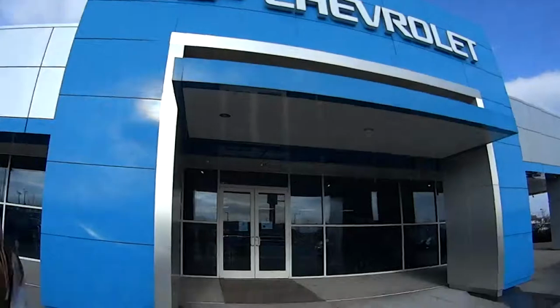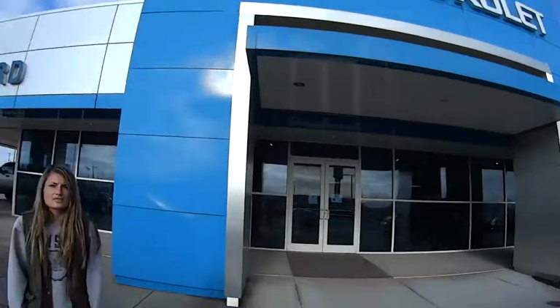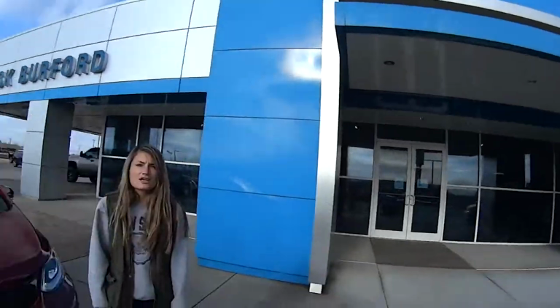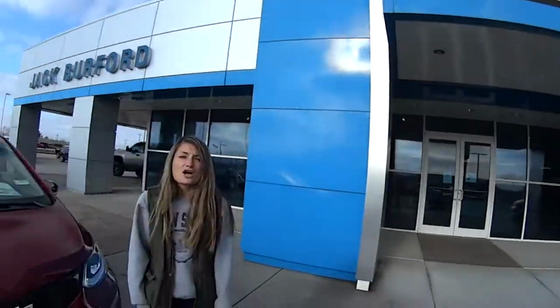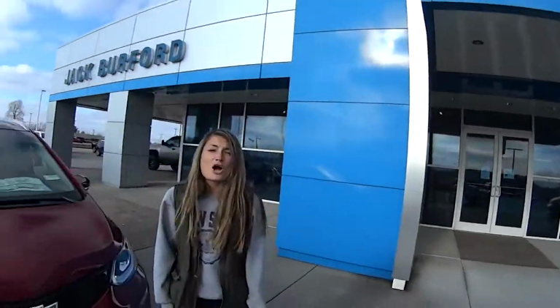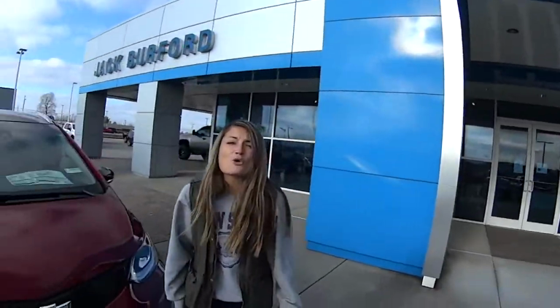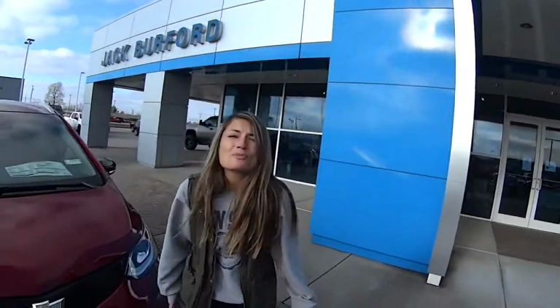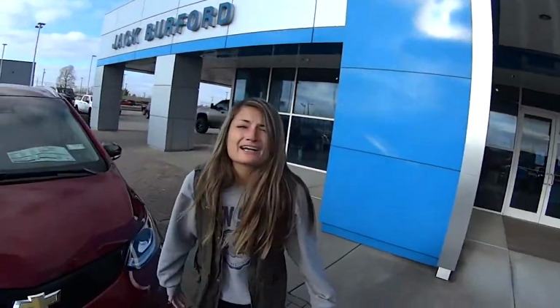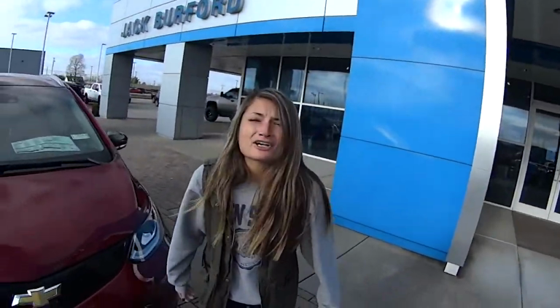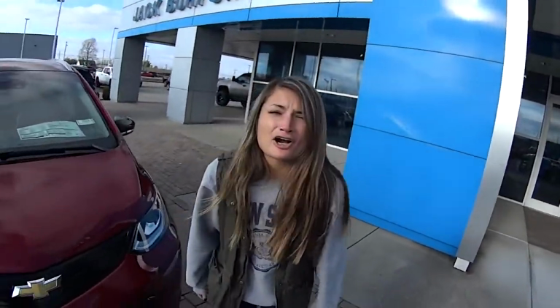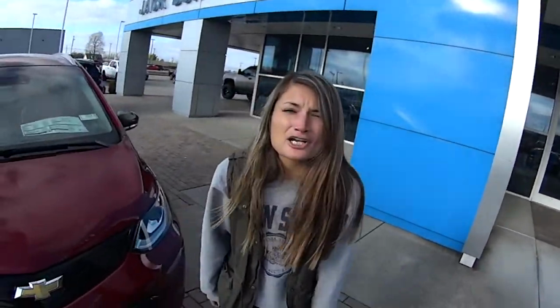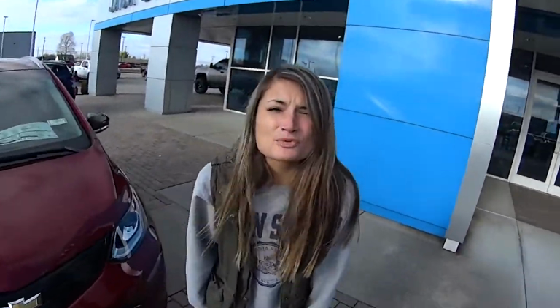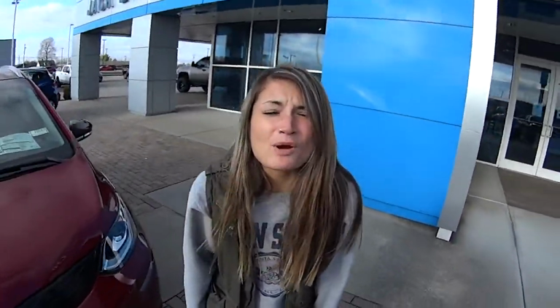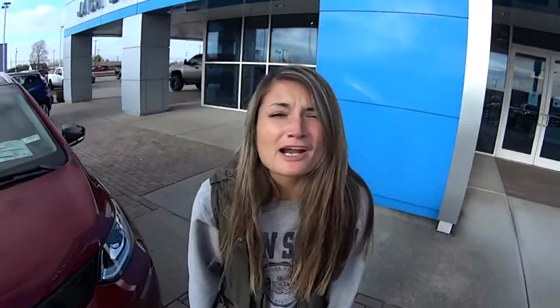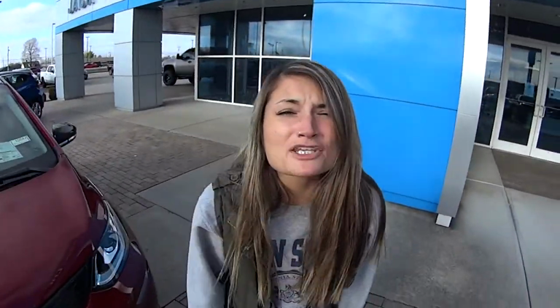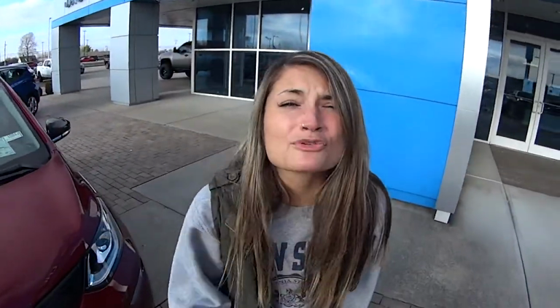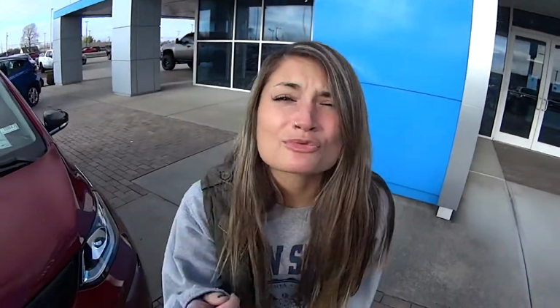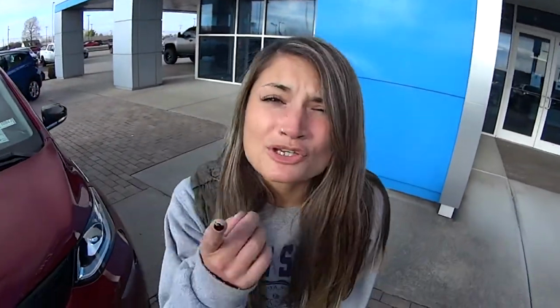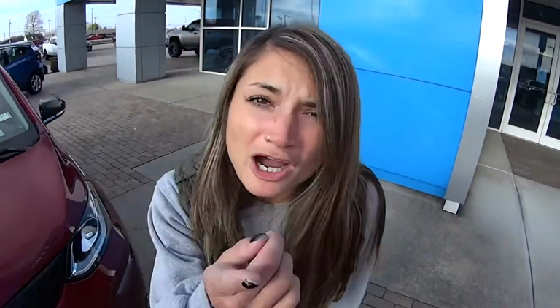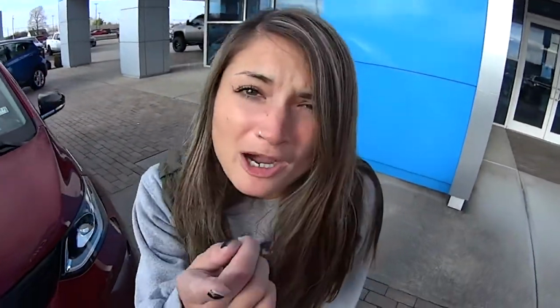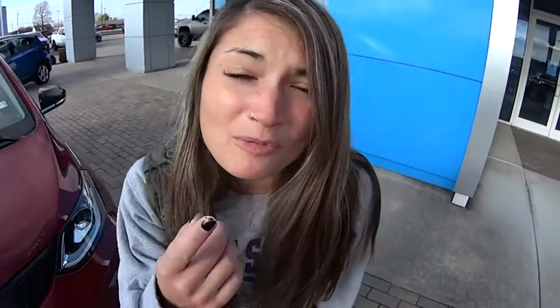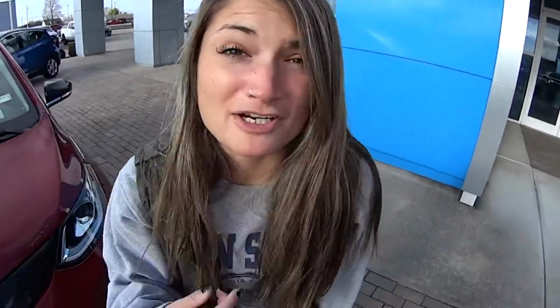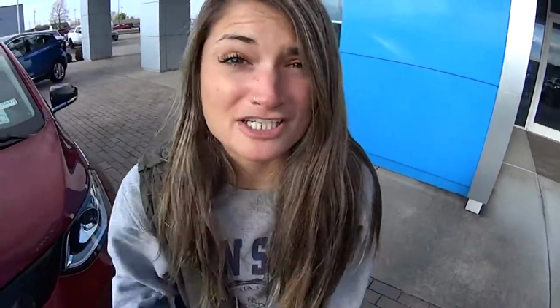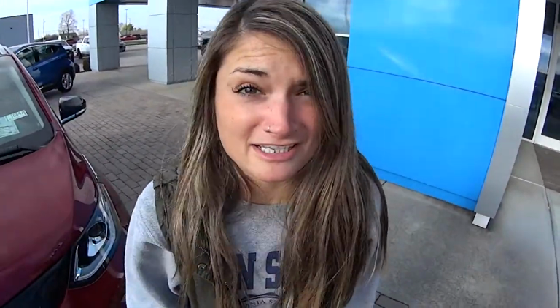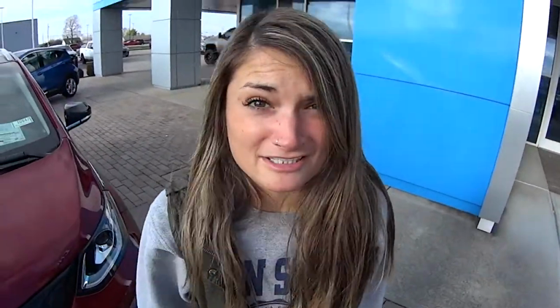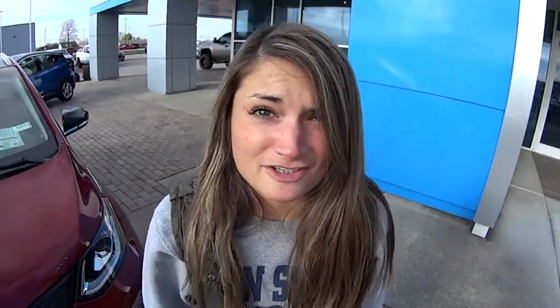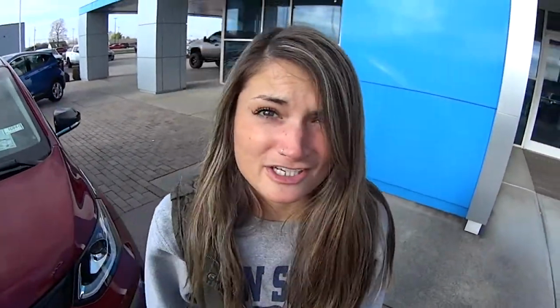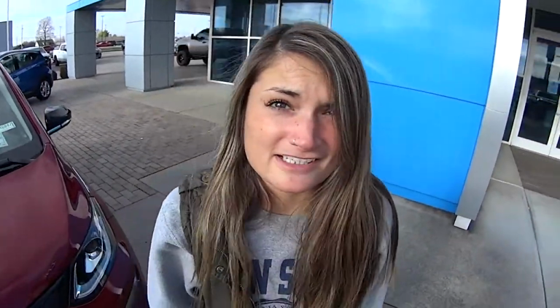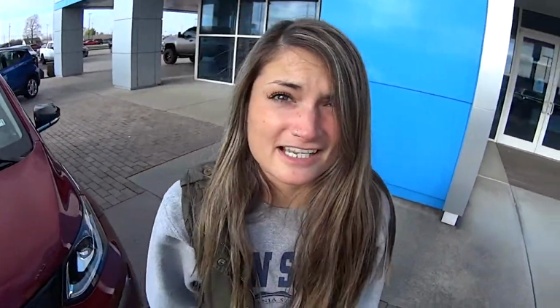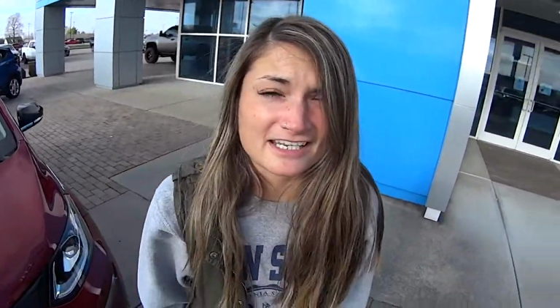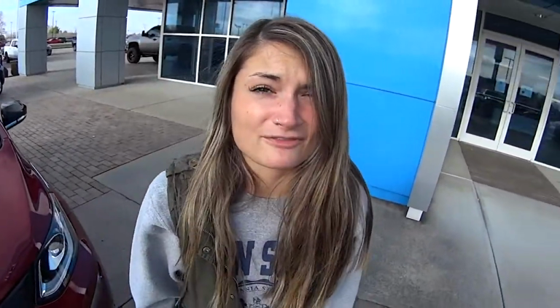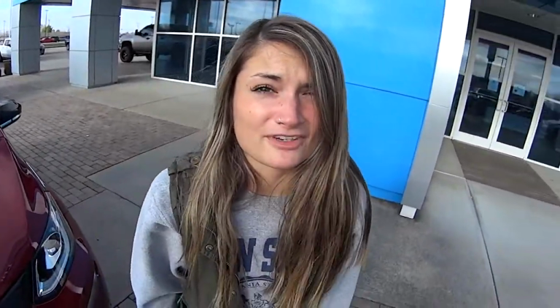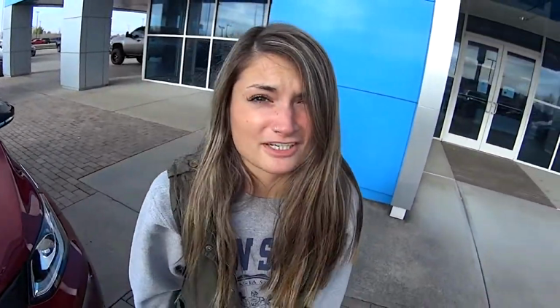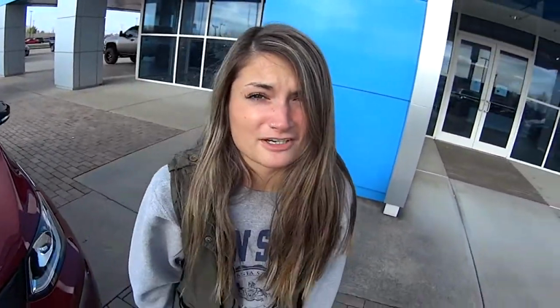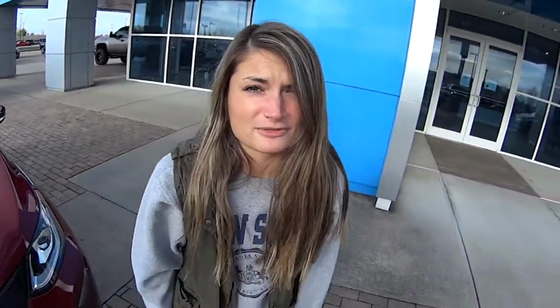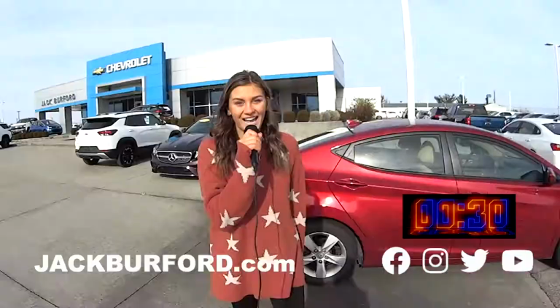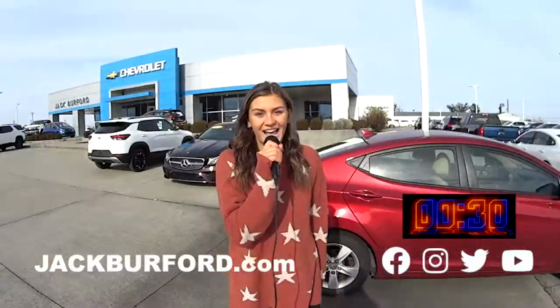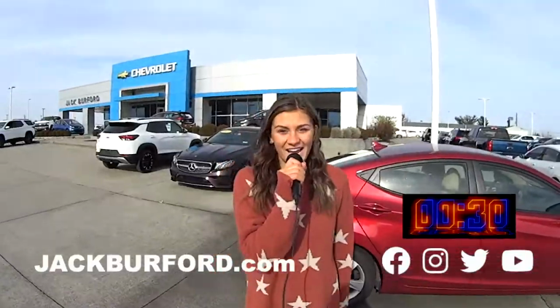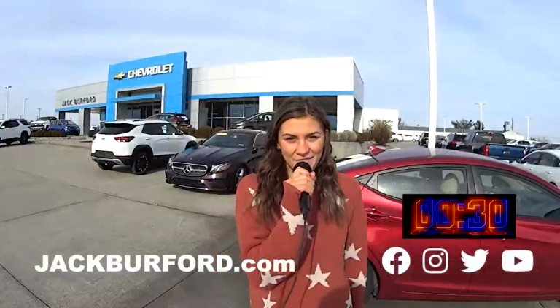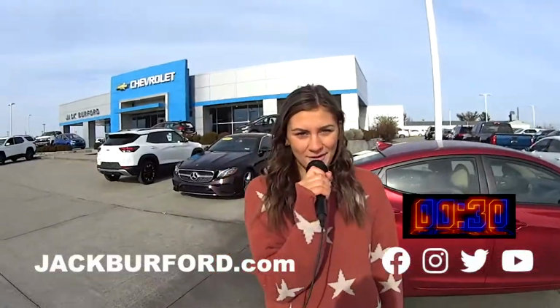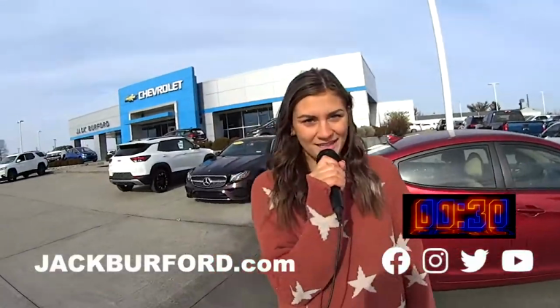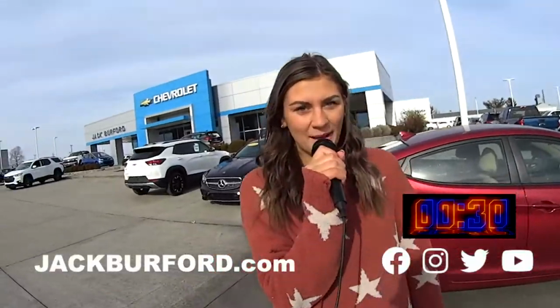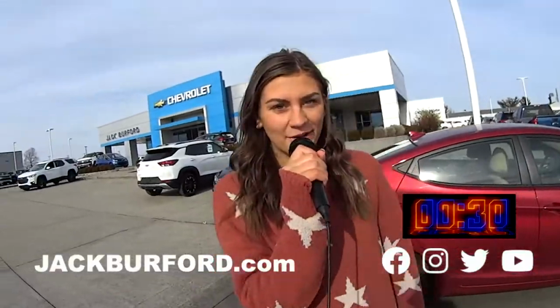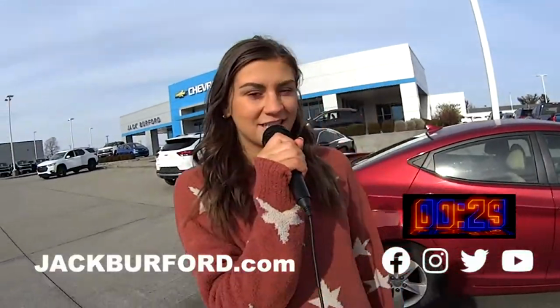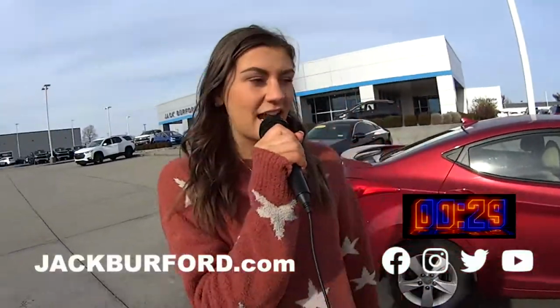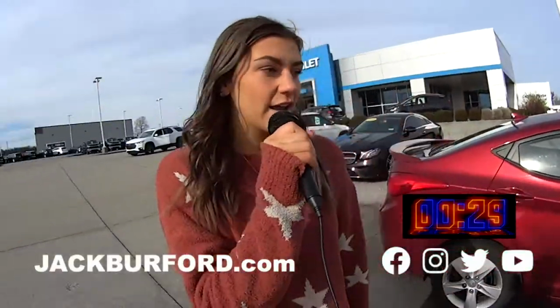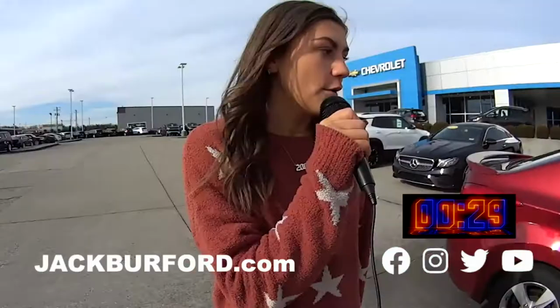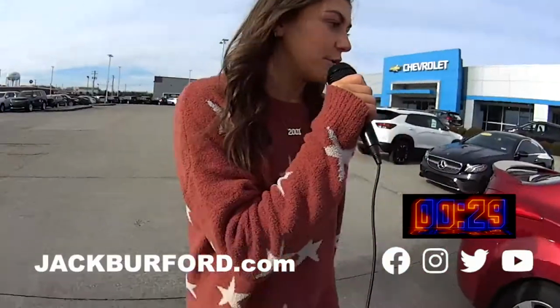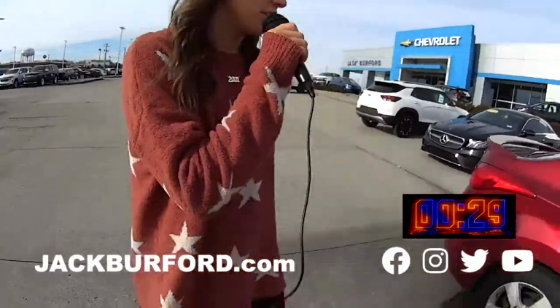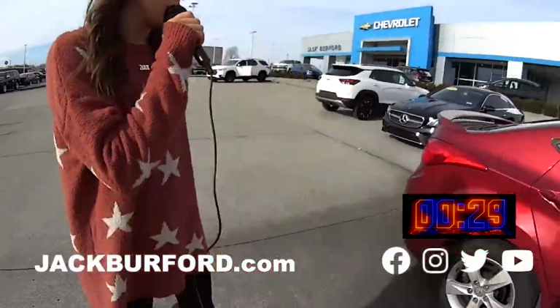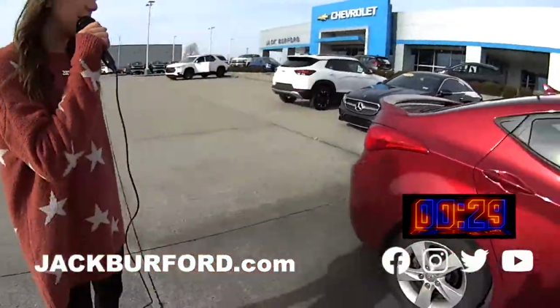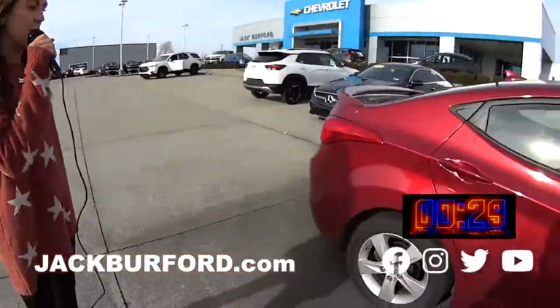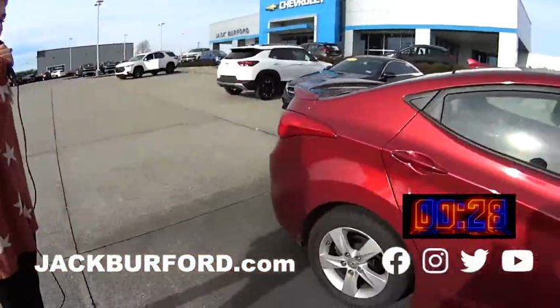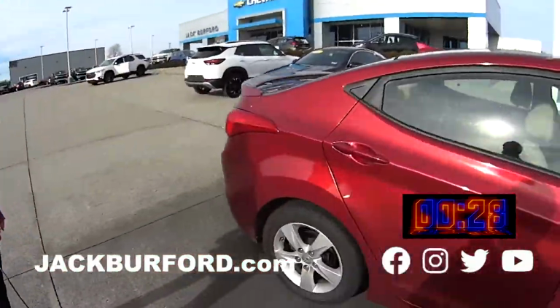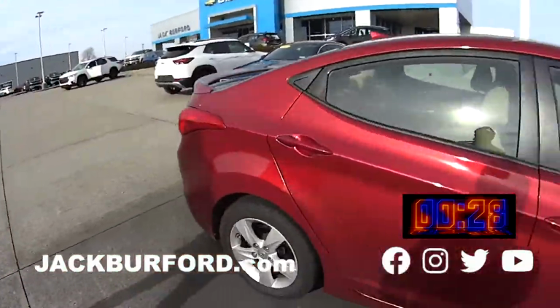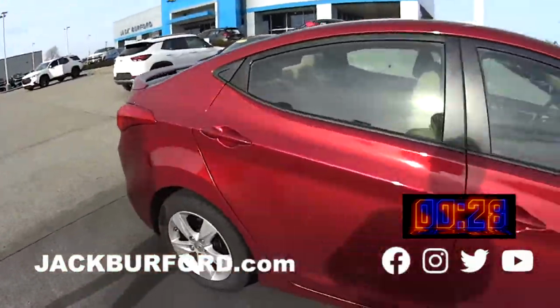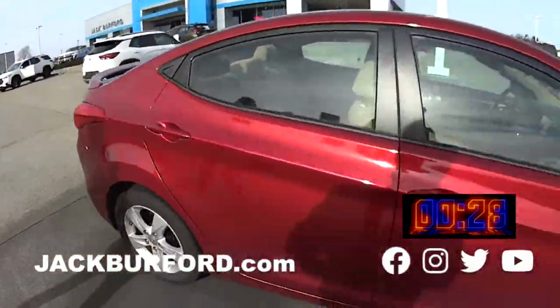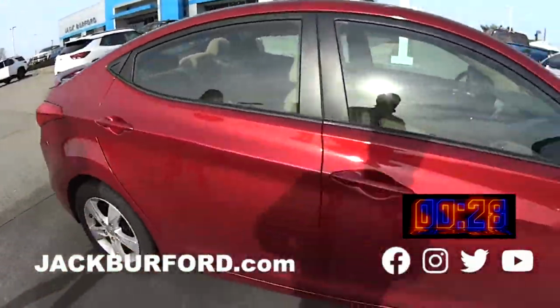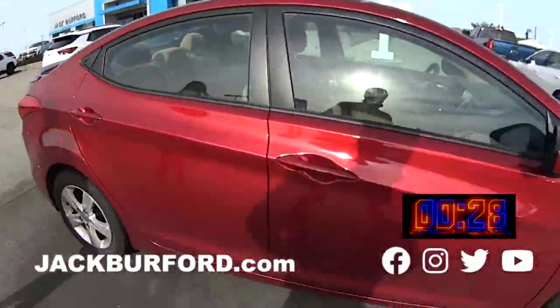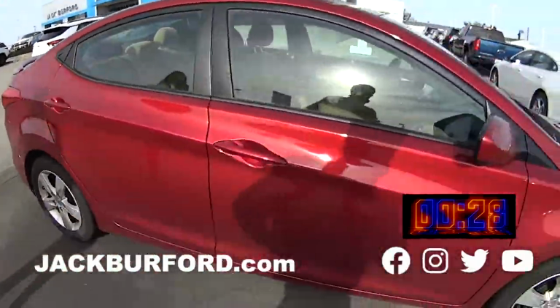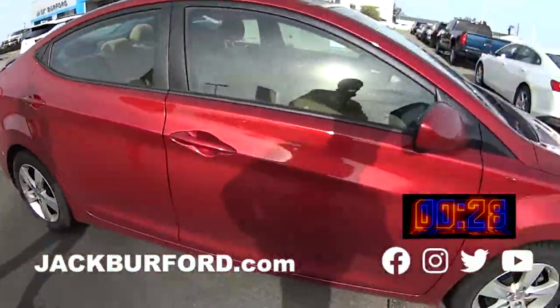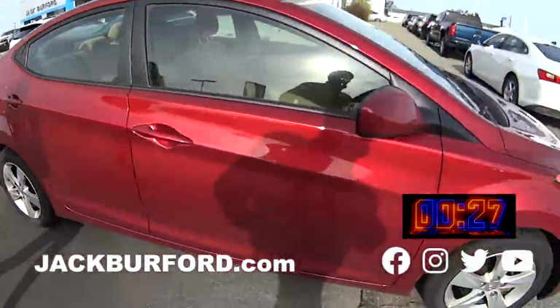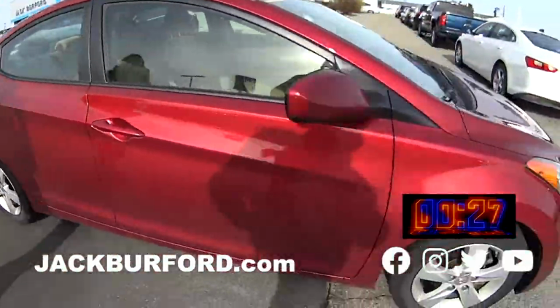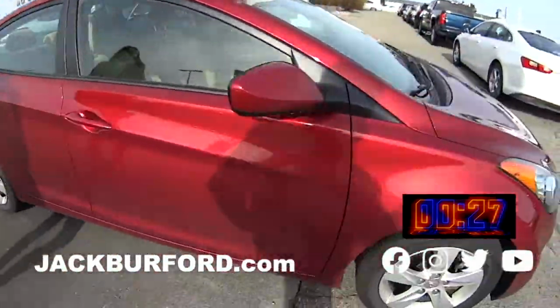Oh my gosh, why are you not watching these 30 second videos? Hey everyone, it's Mallory and today we're doing a 30 second walk around on all these great new trades.